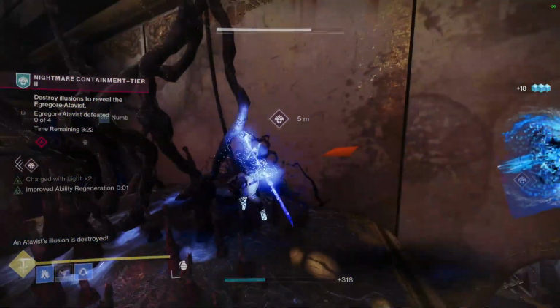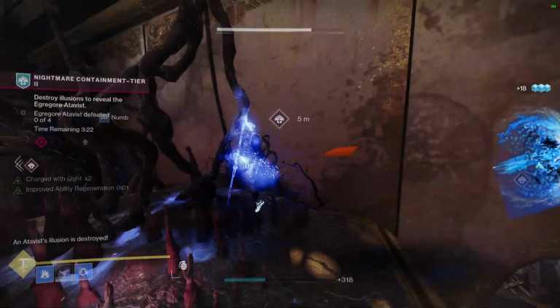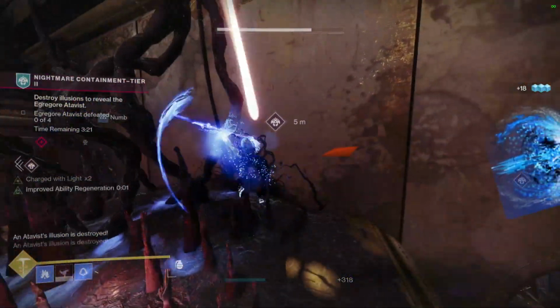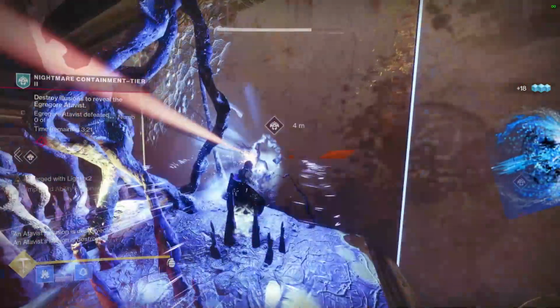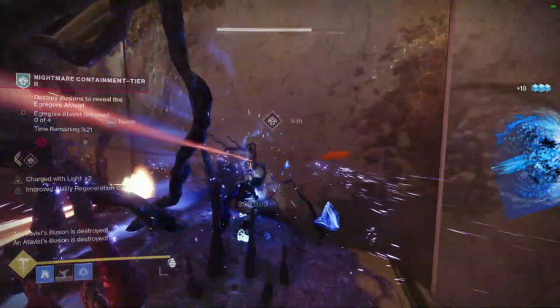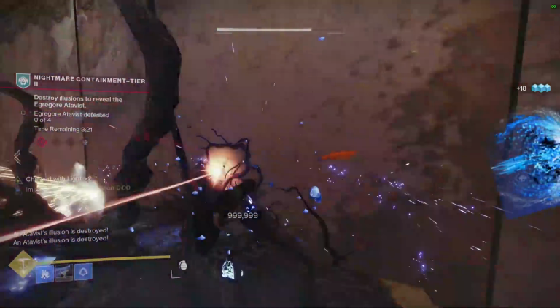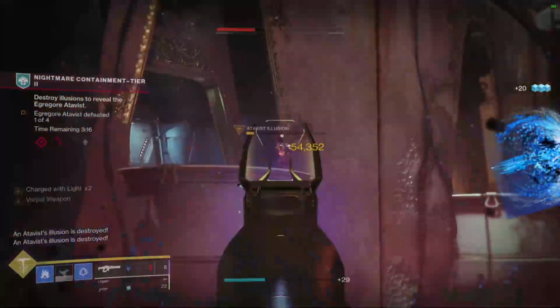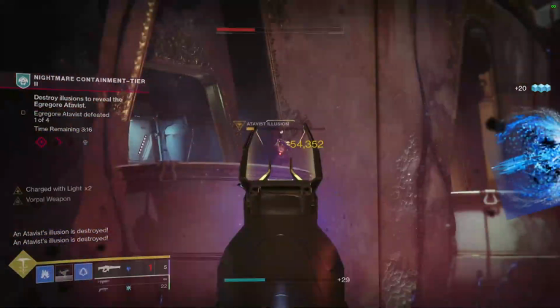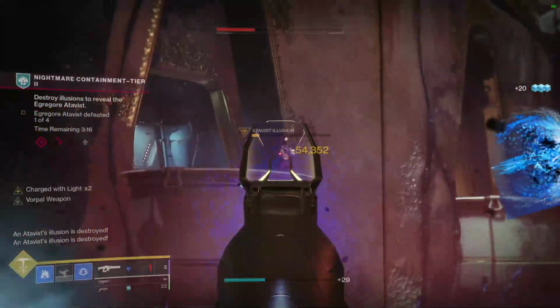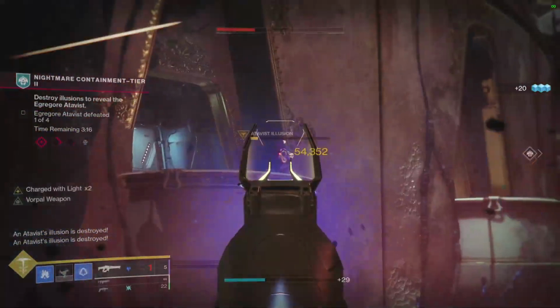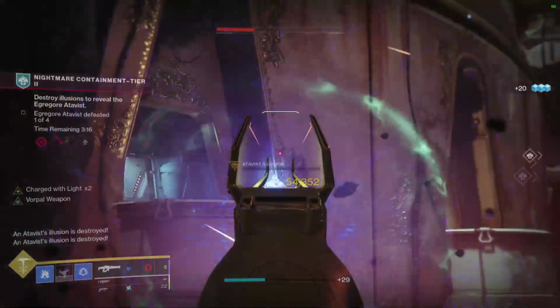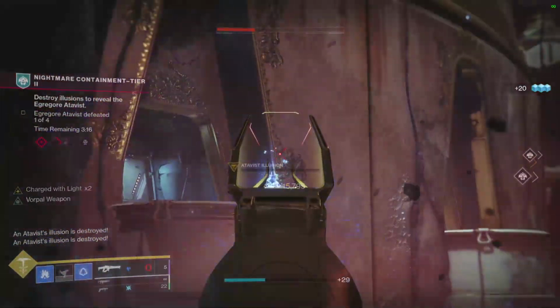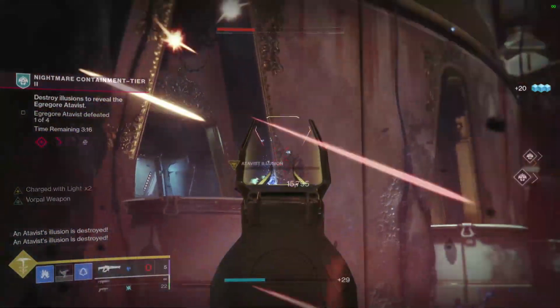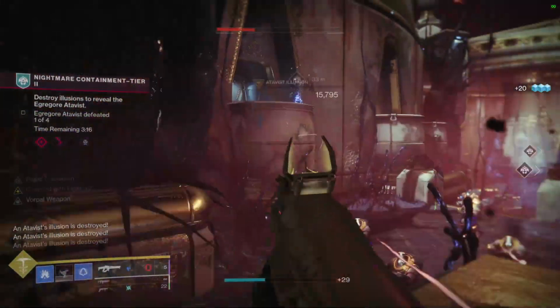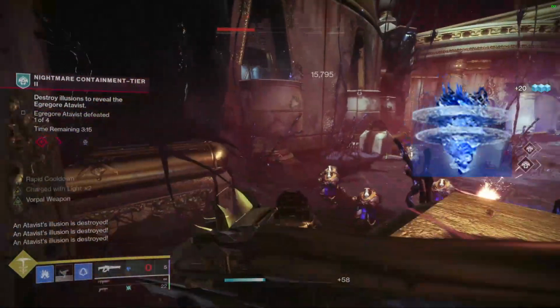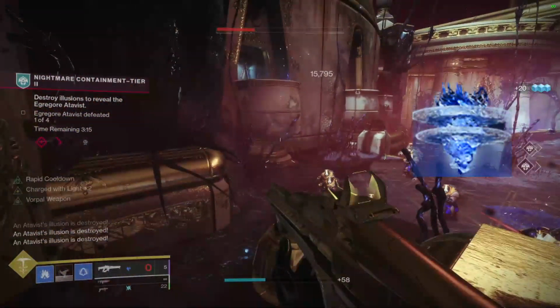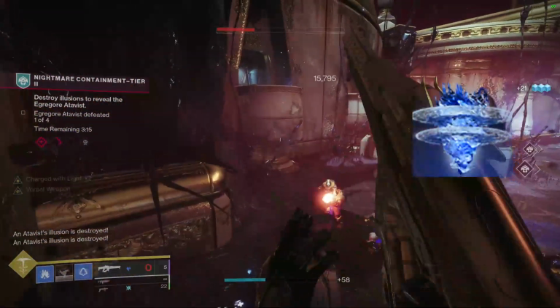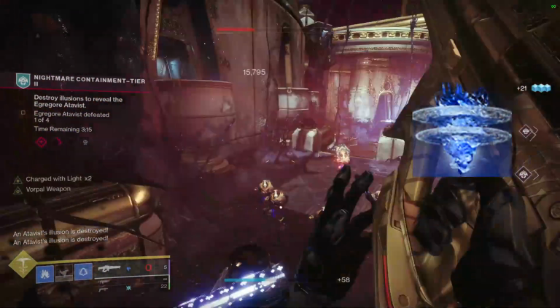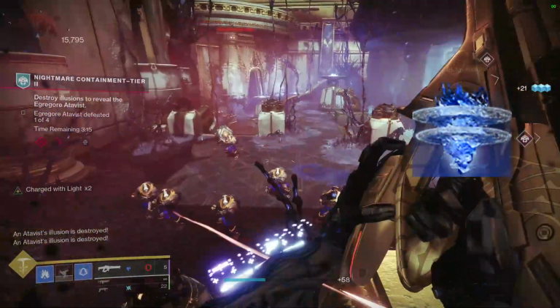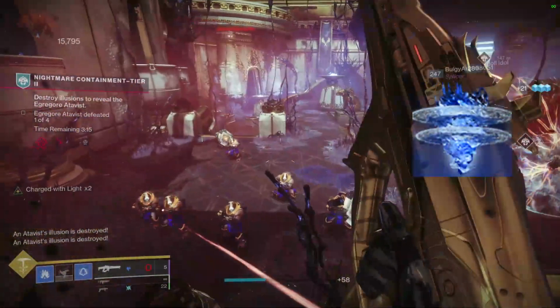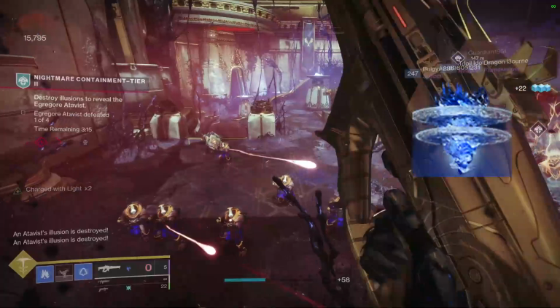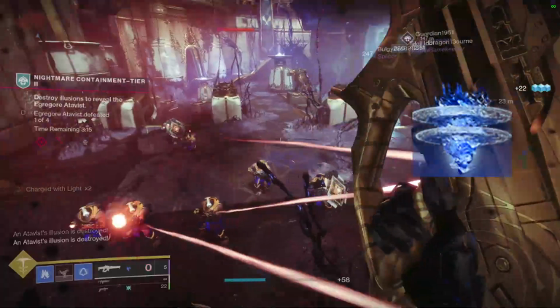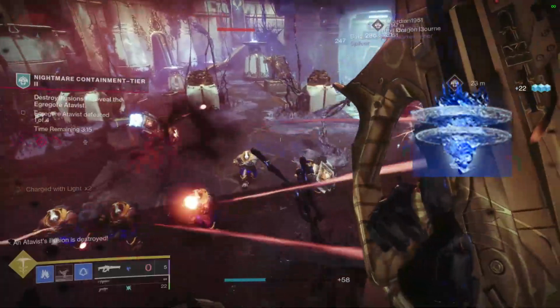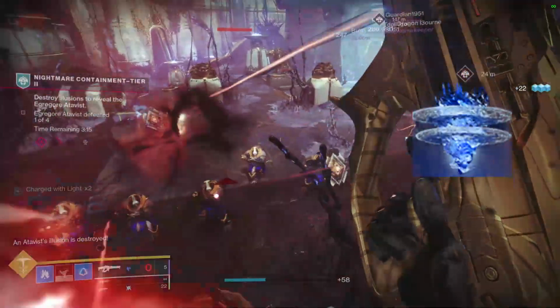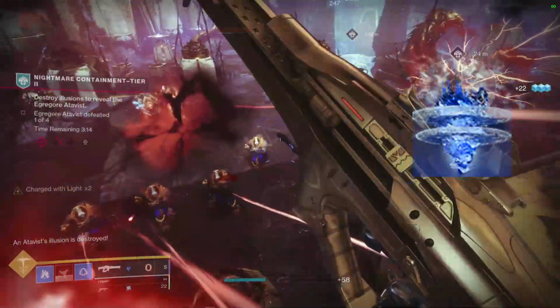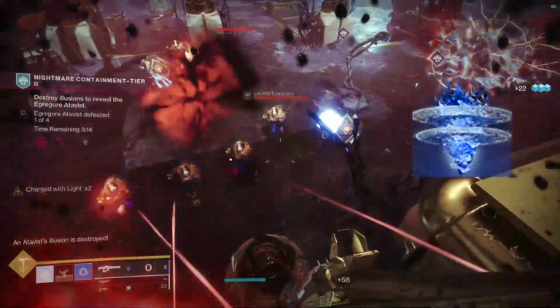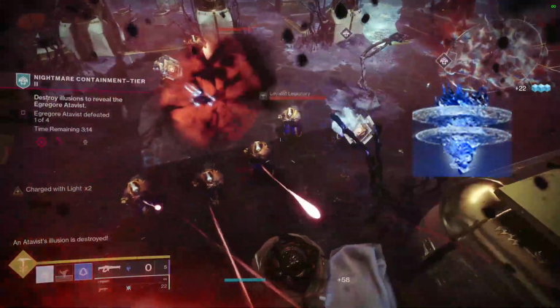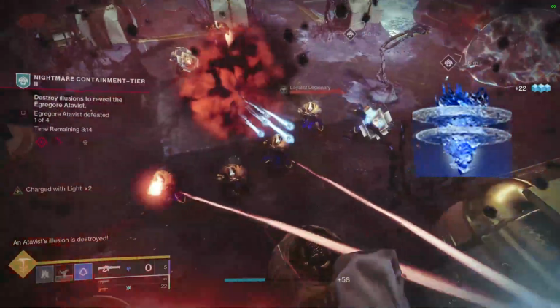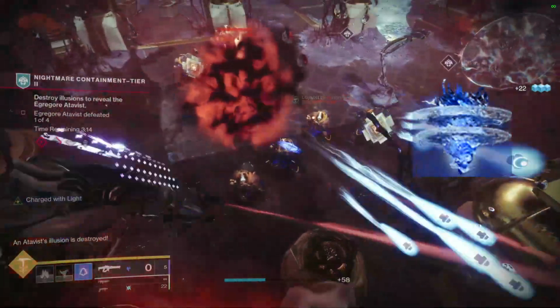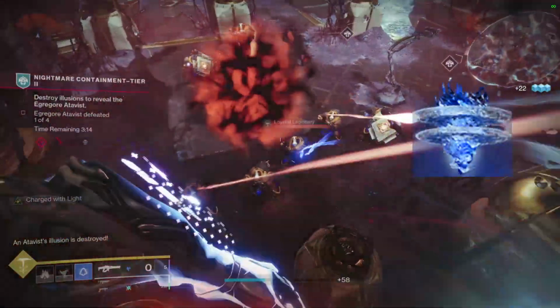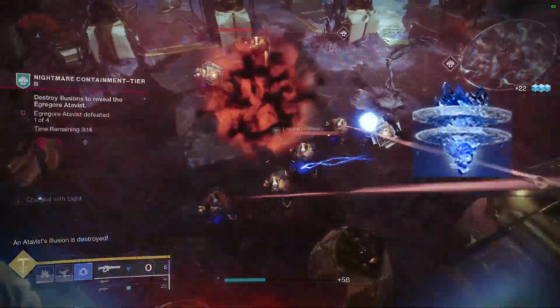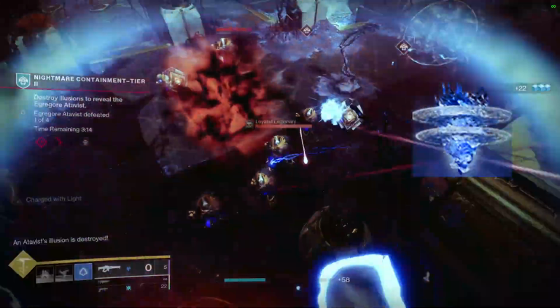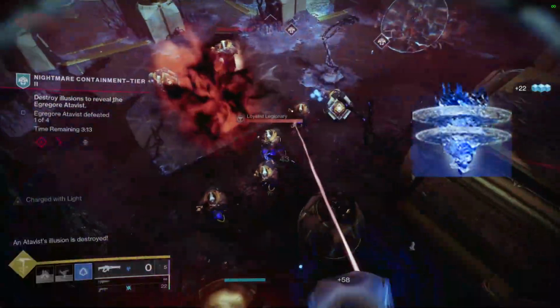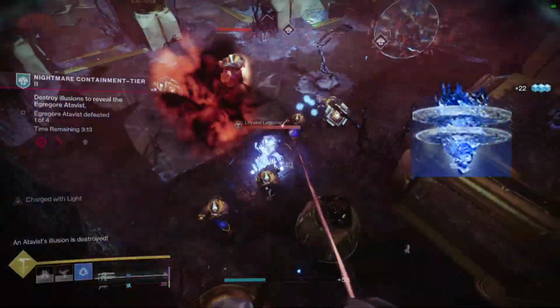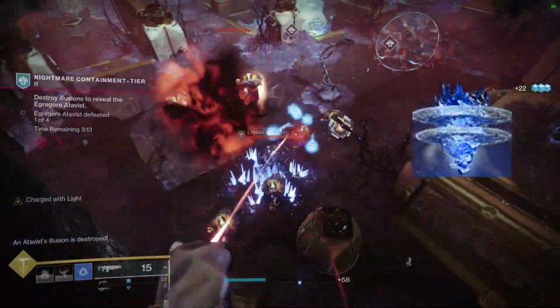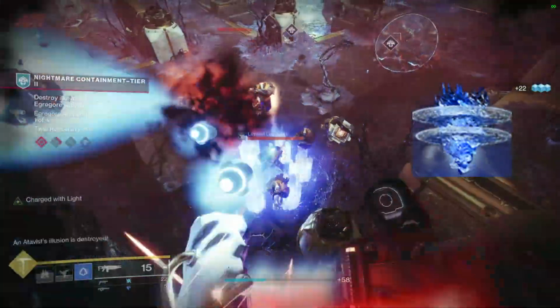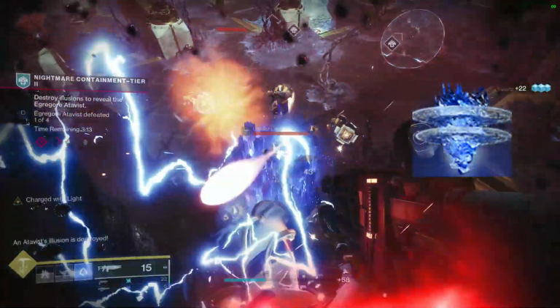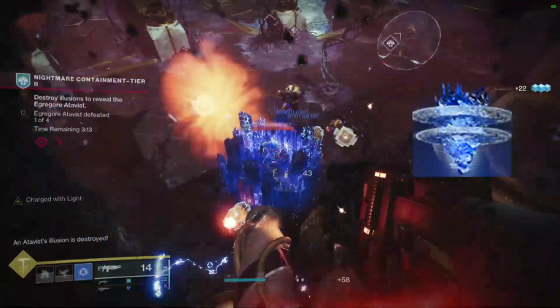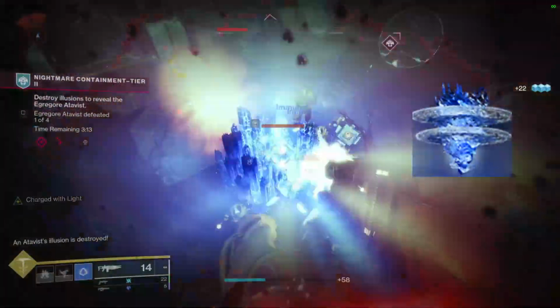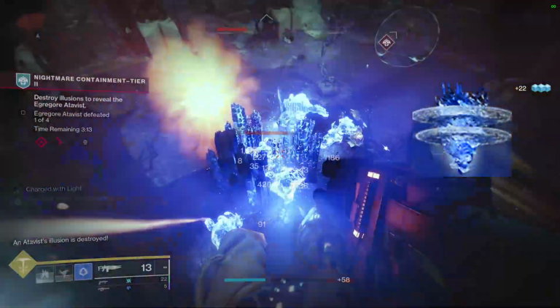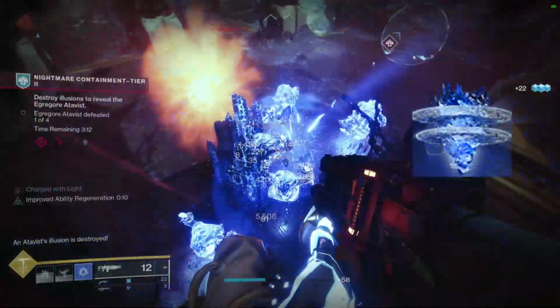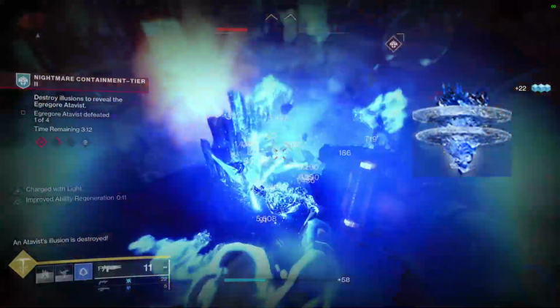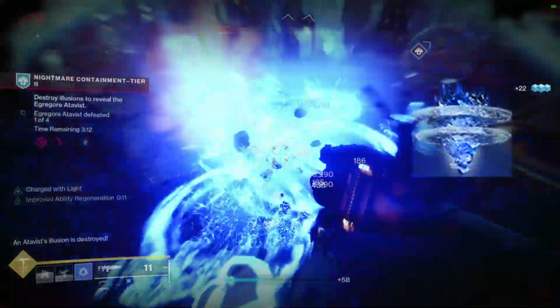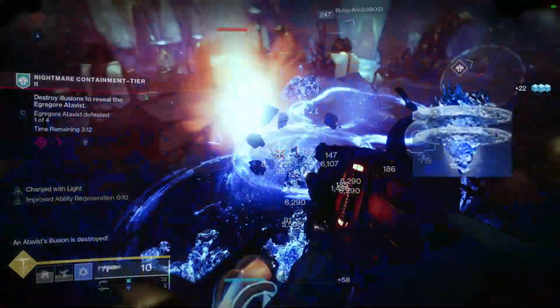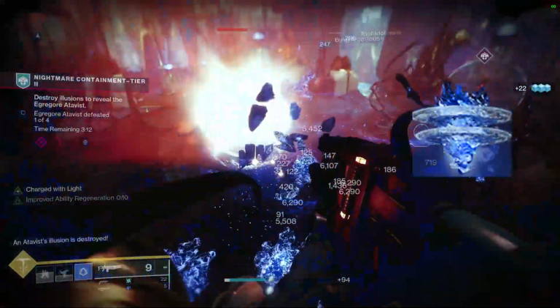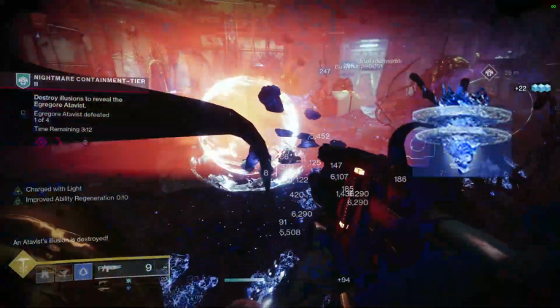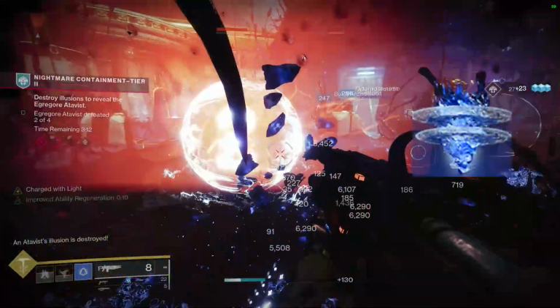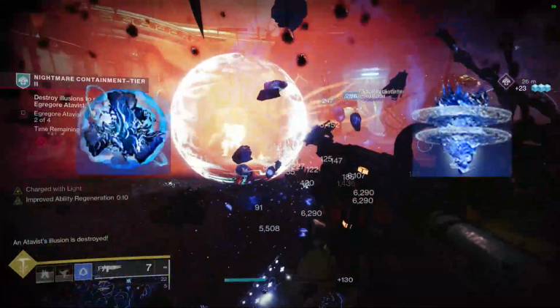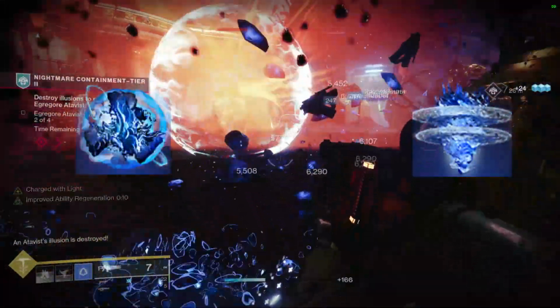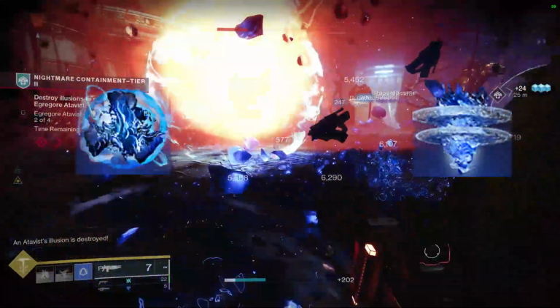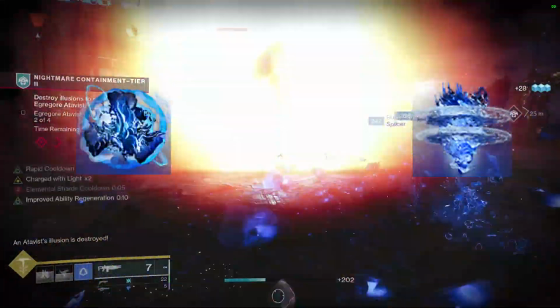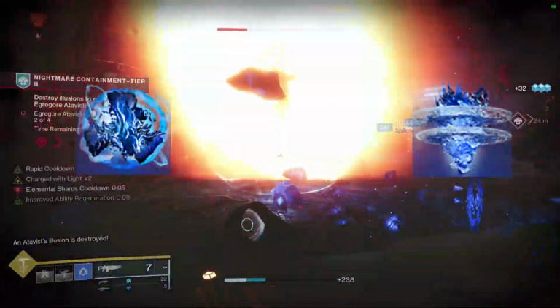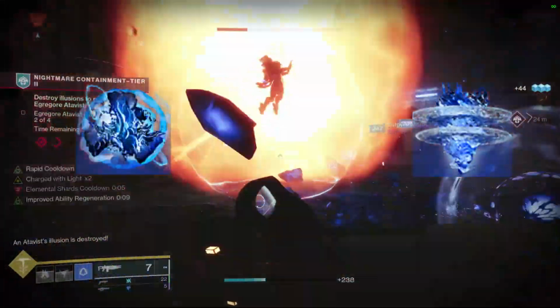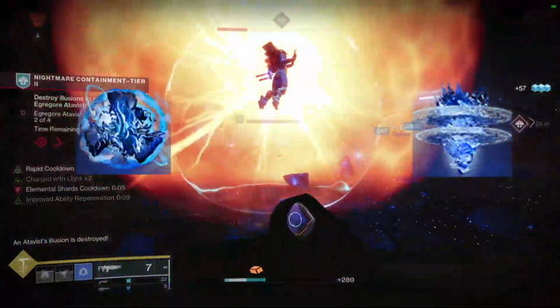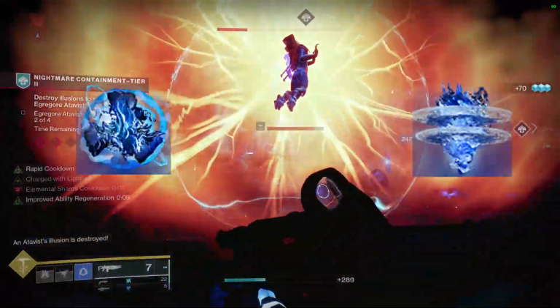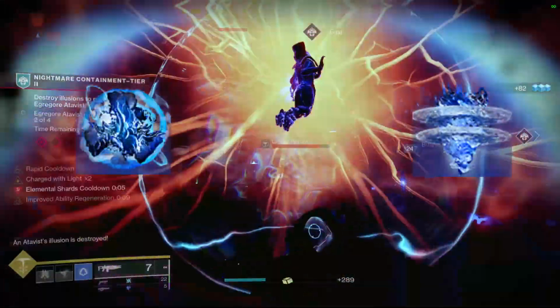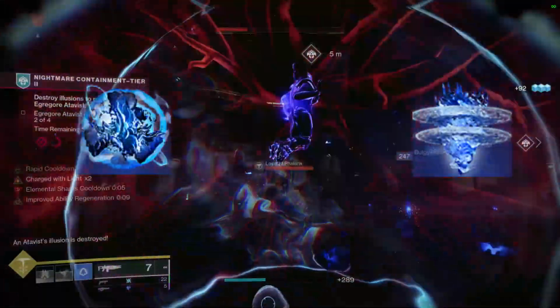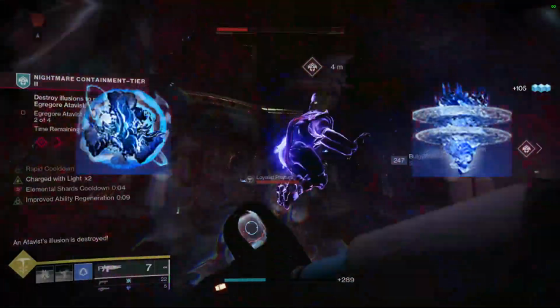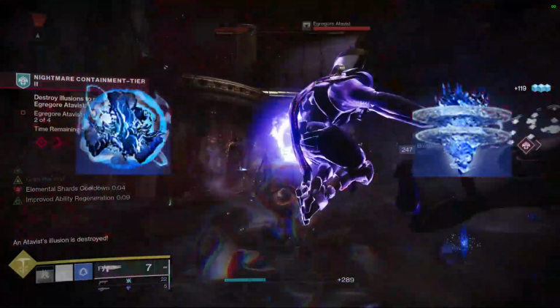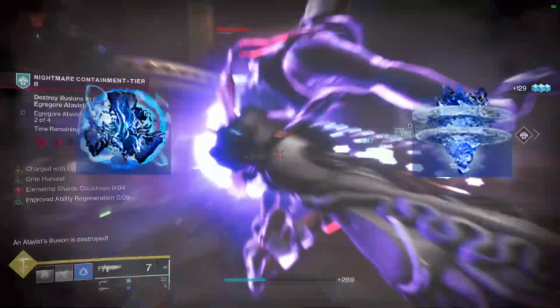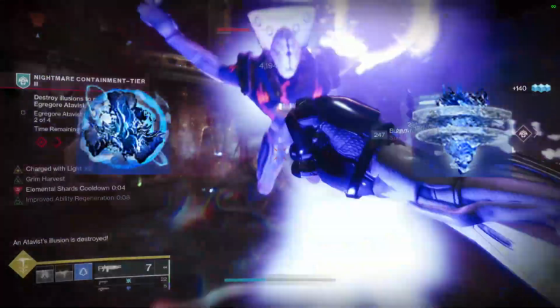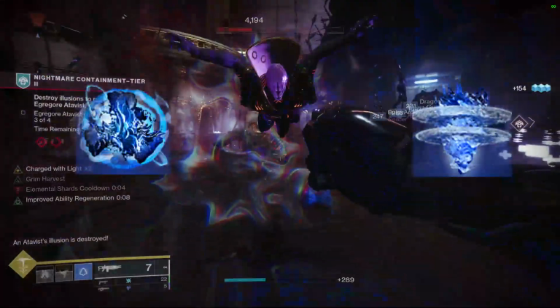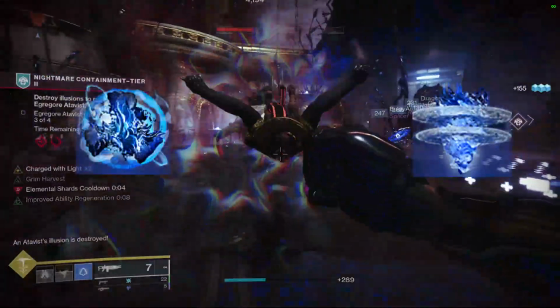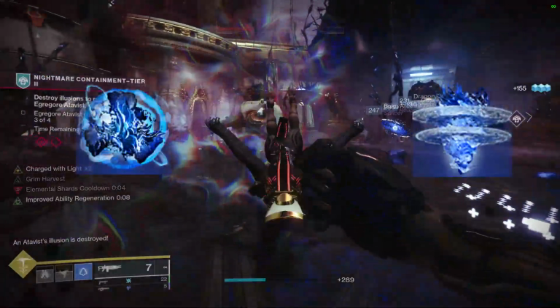For example, you can use Whisper of Impetus to reload your Cerberus if you don't want to reload for the whole combo, or Whisper of Rime if you want some extra overshield.